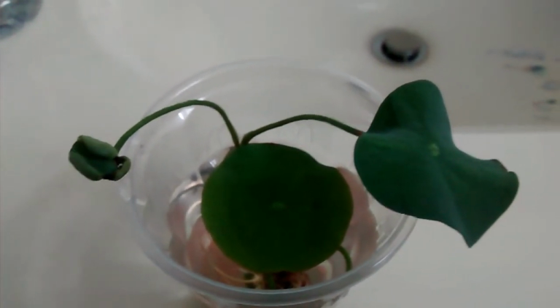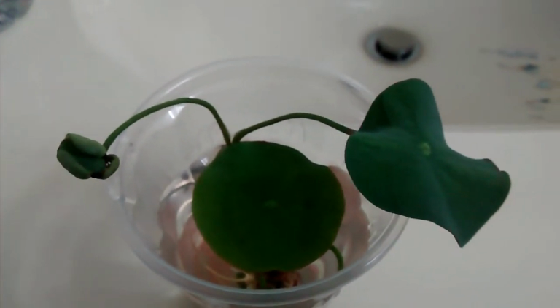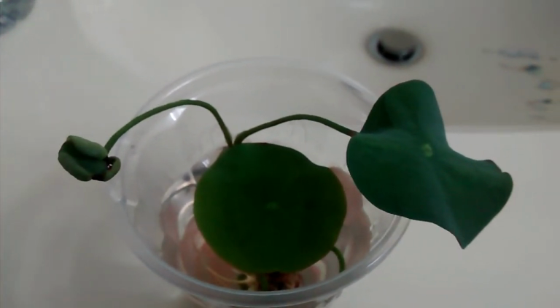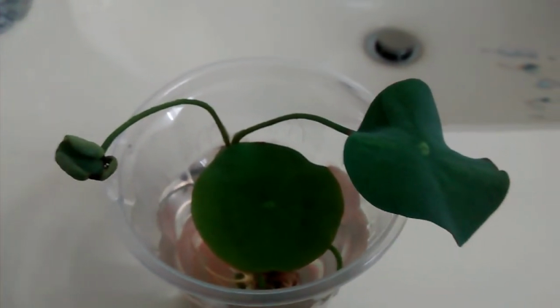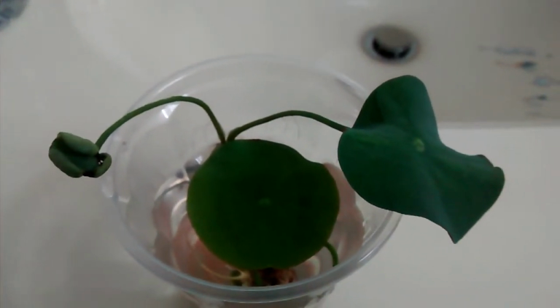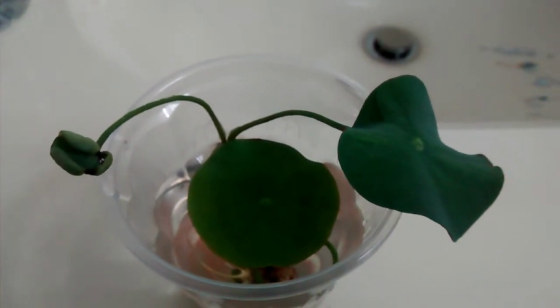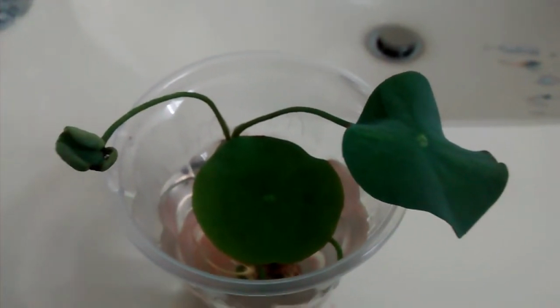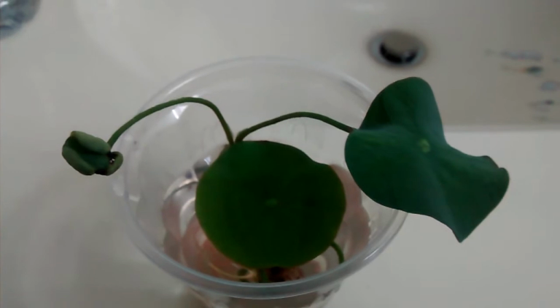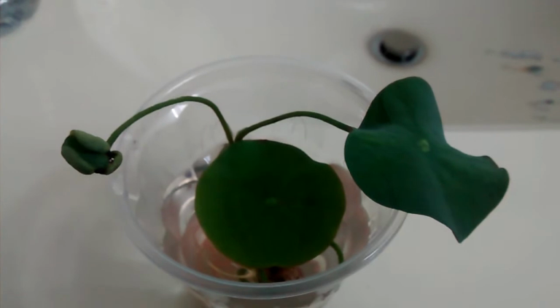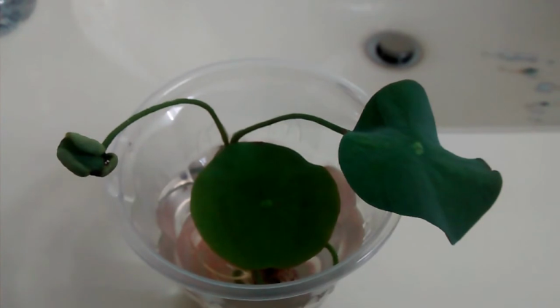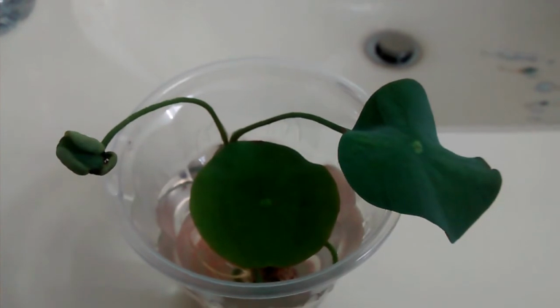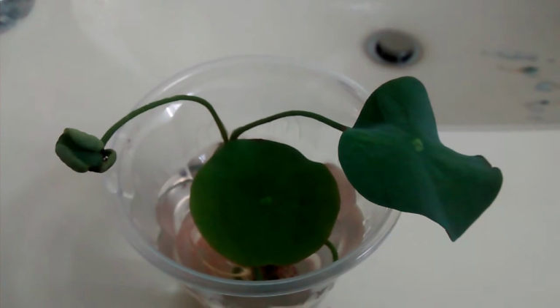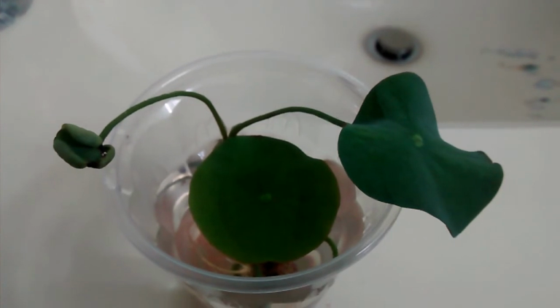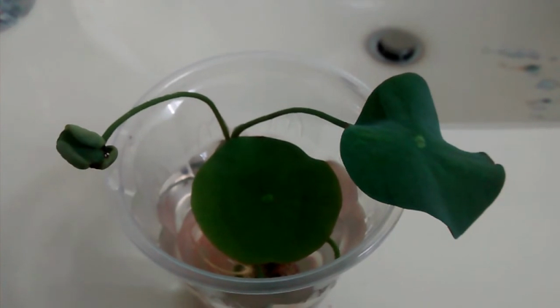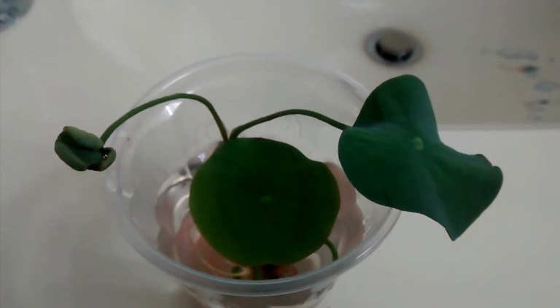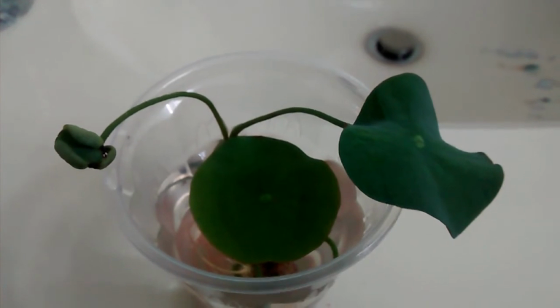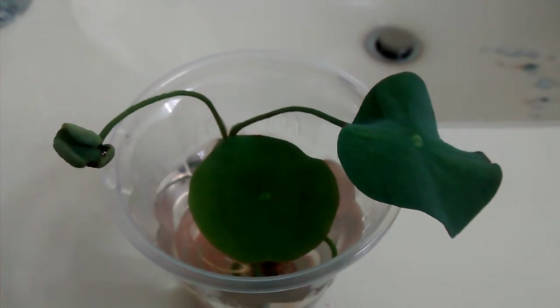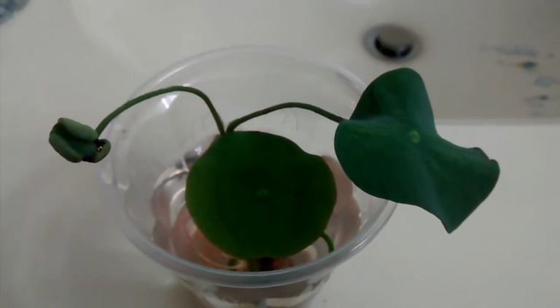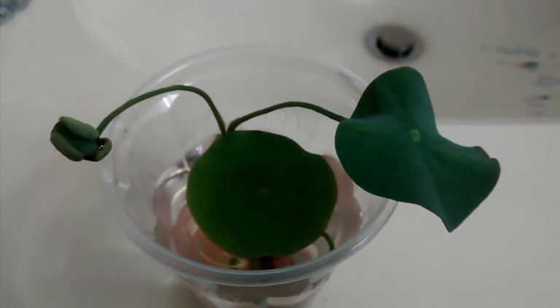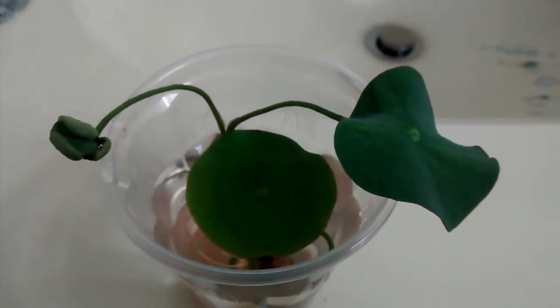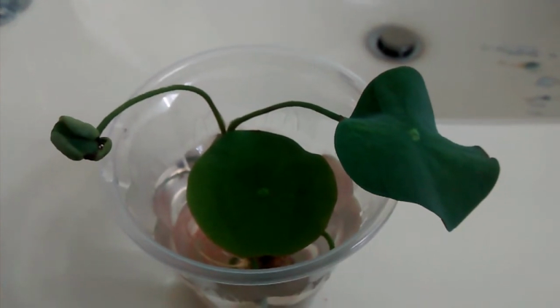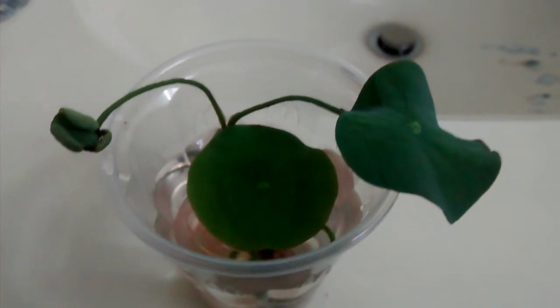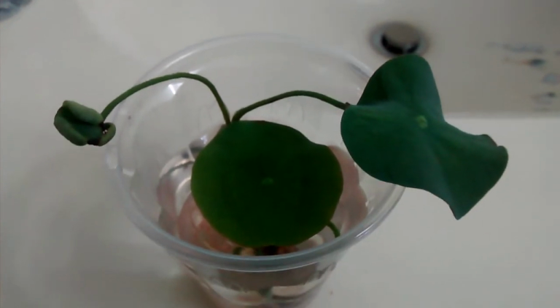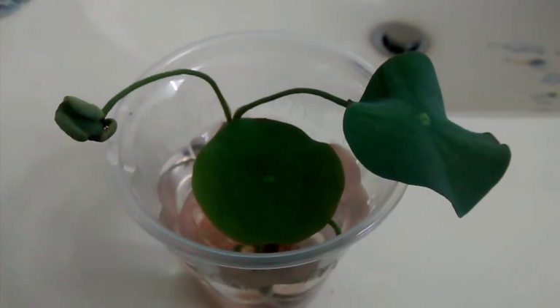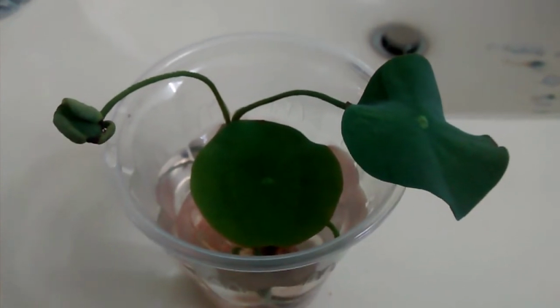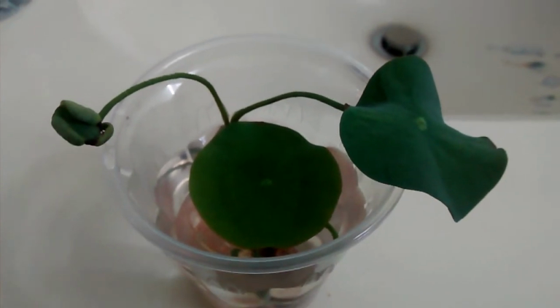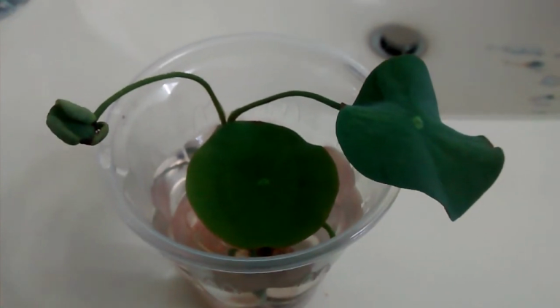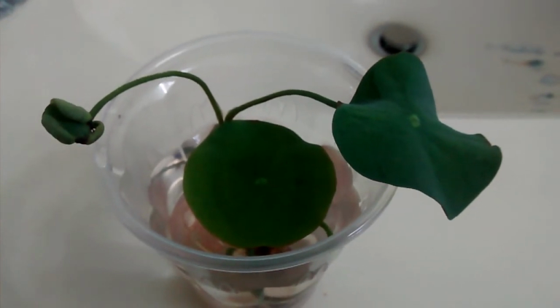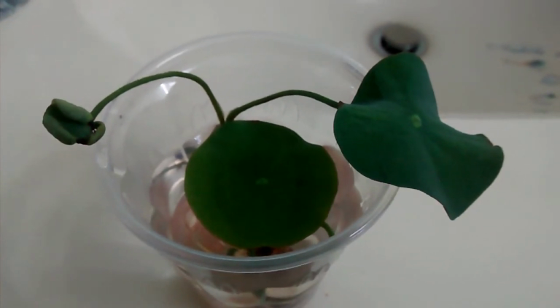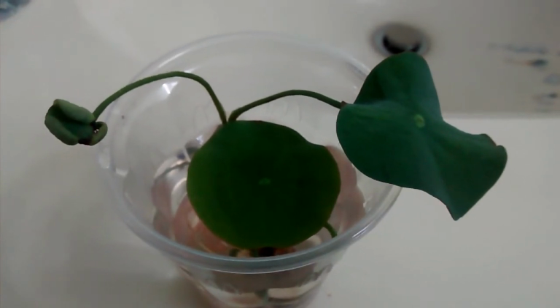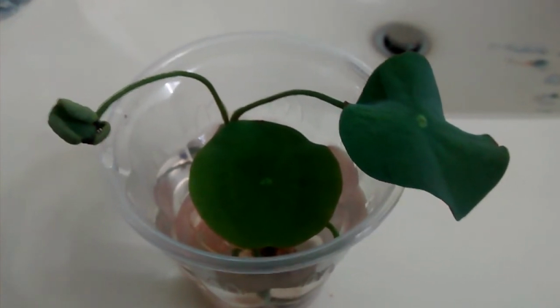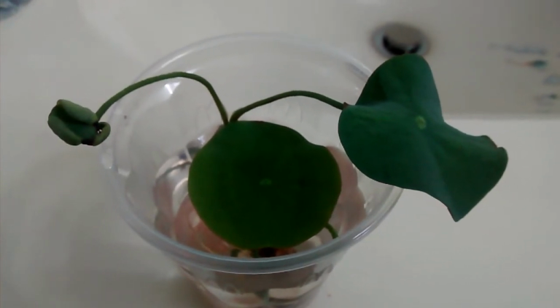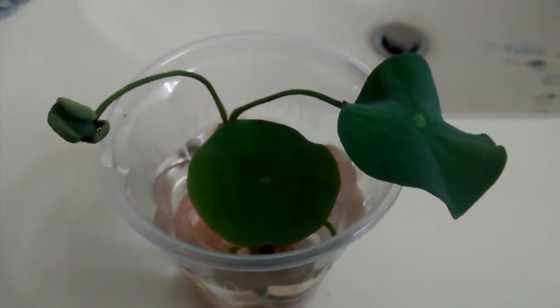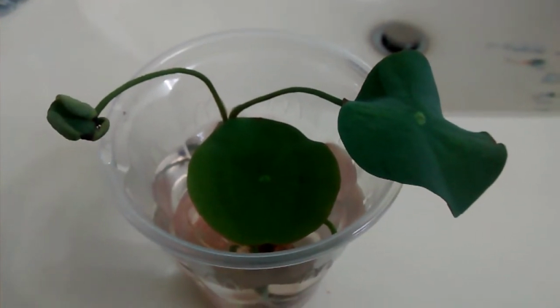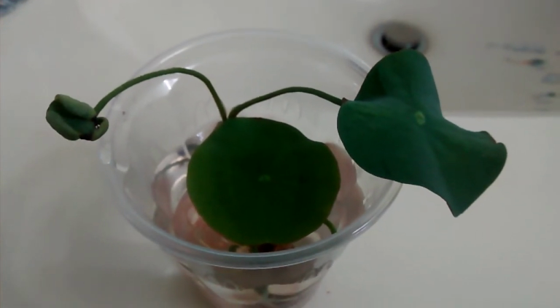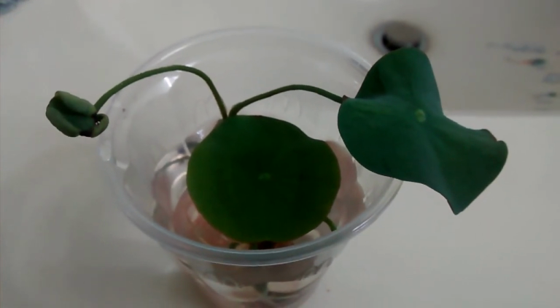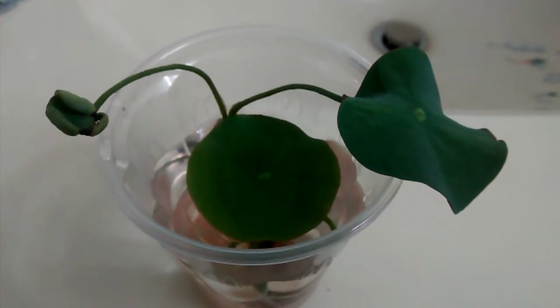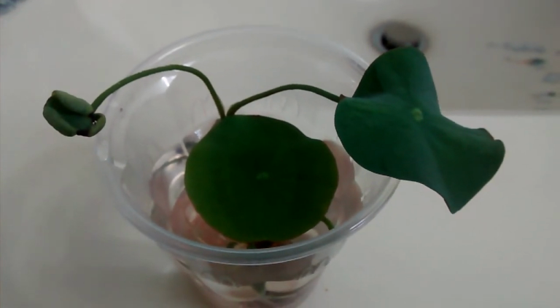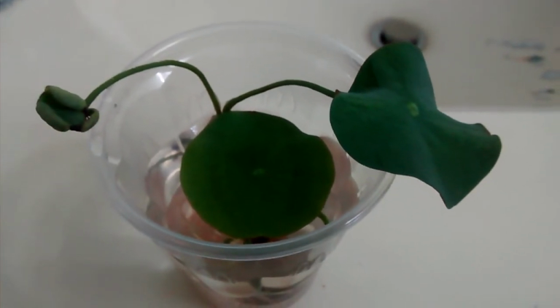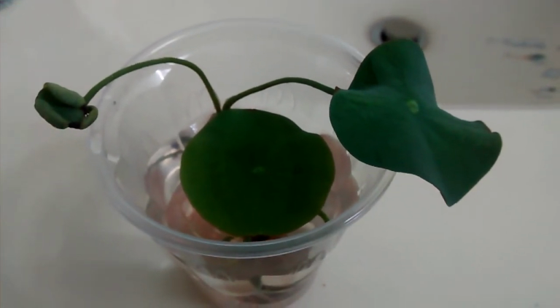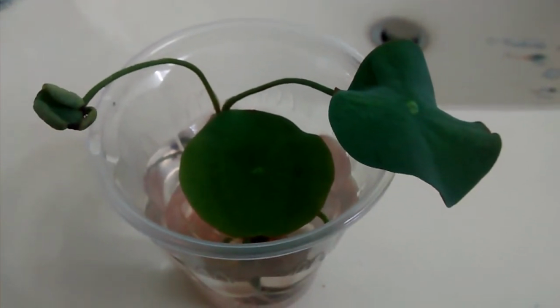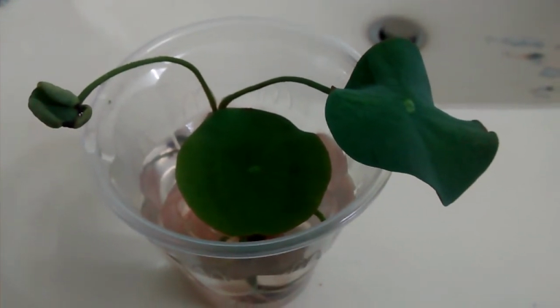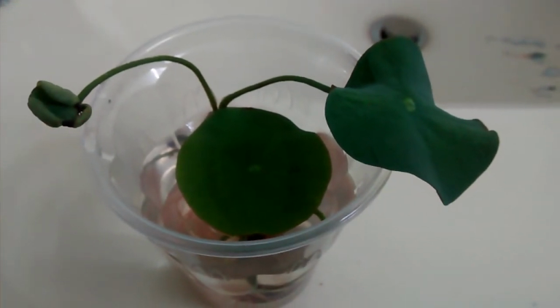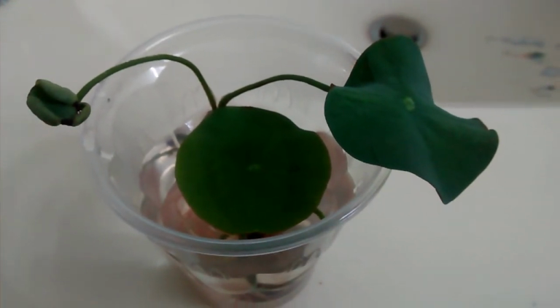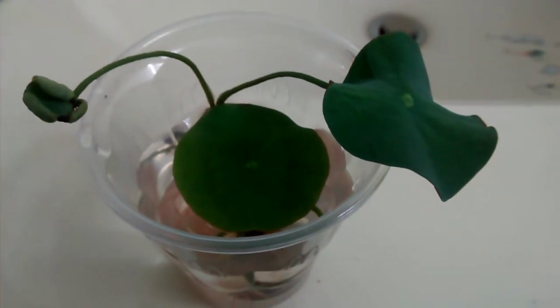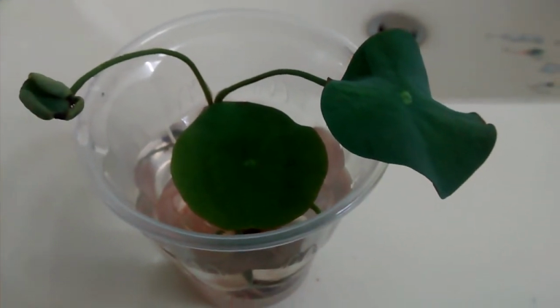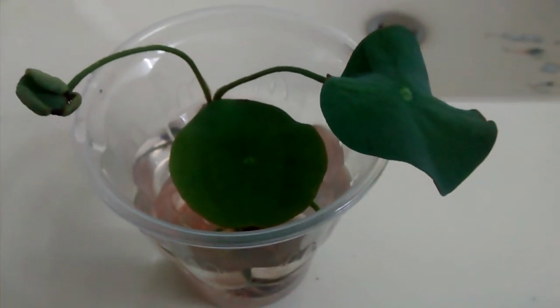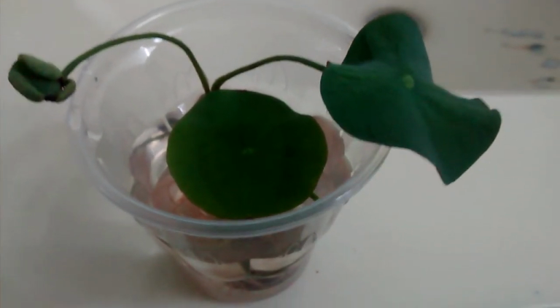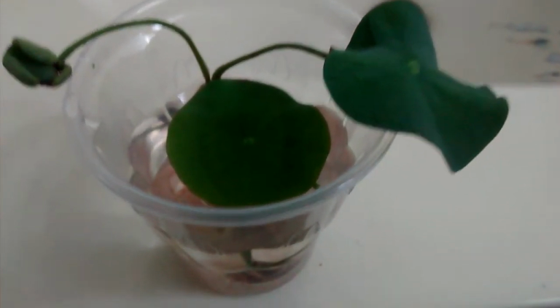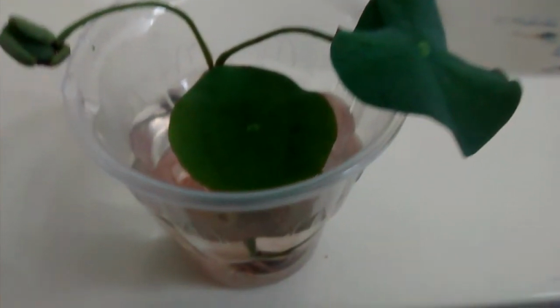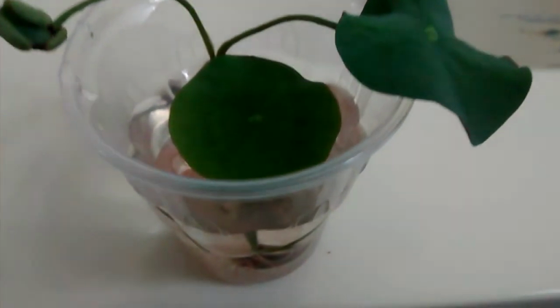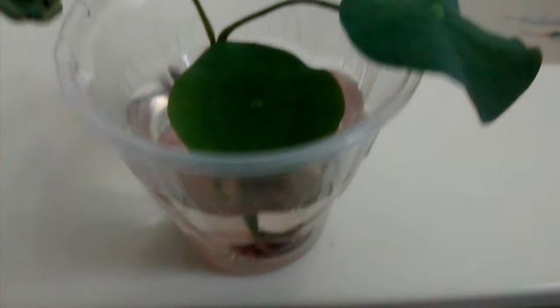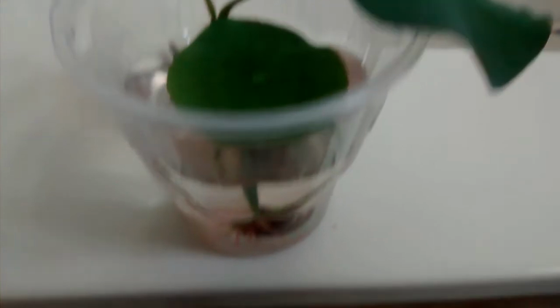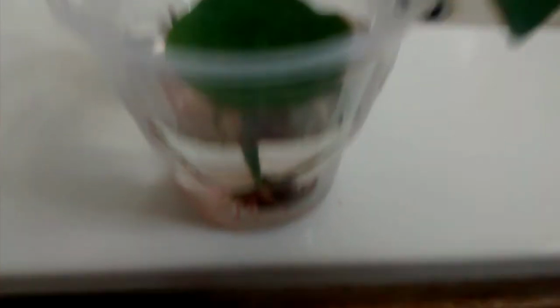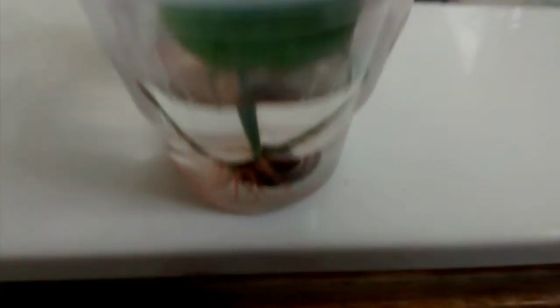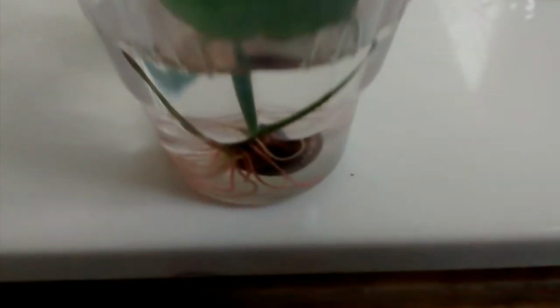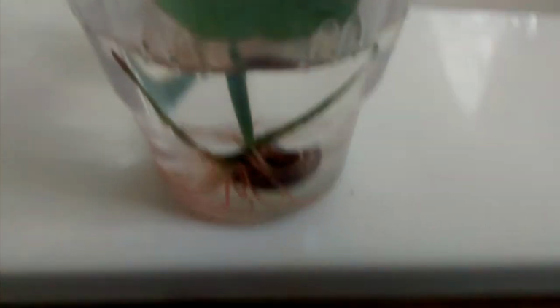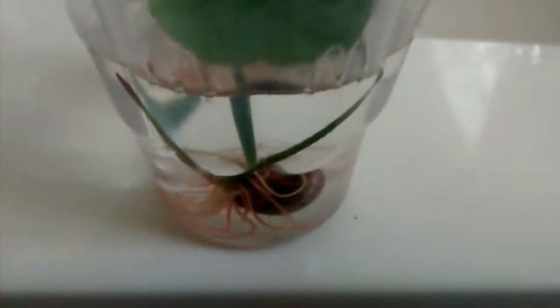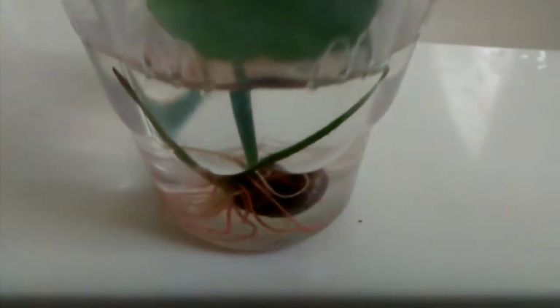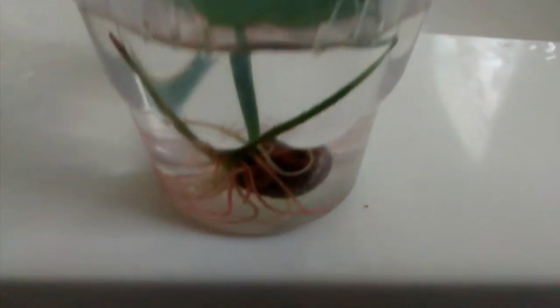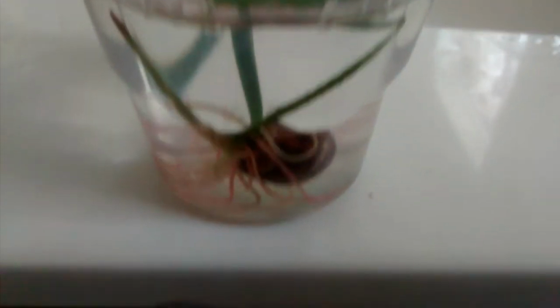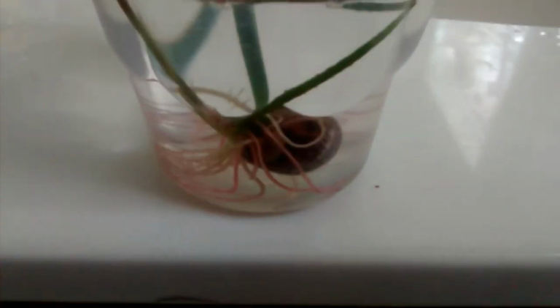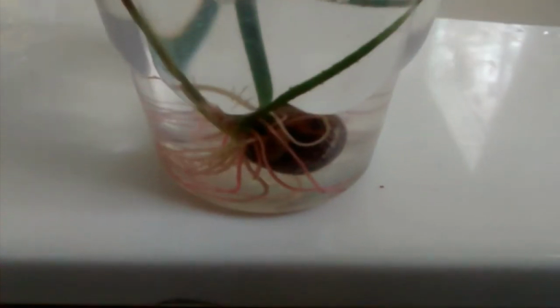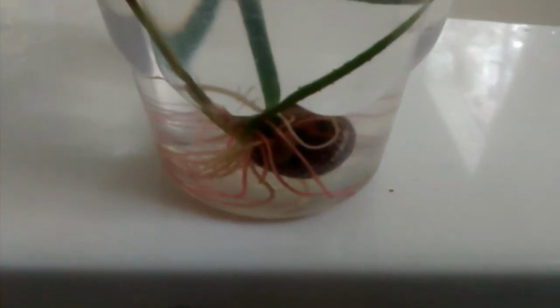In a way this is a good project for children, because they grow so fast and you can see the roots coming out also.